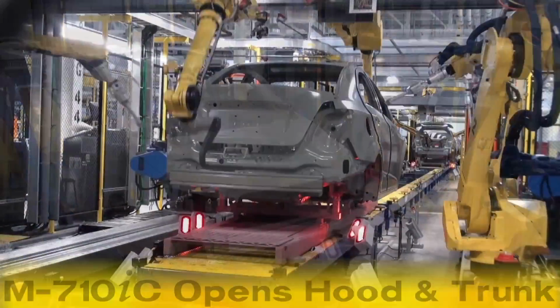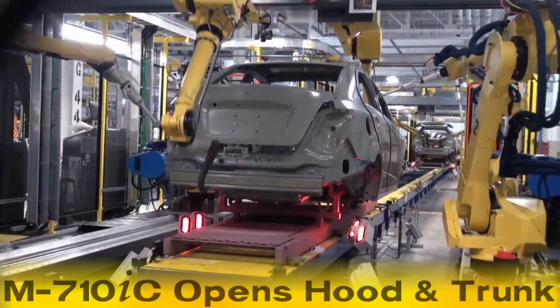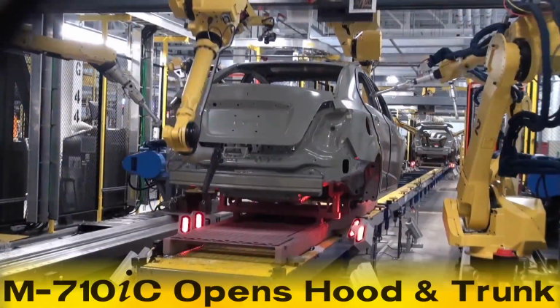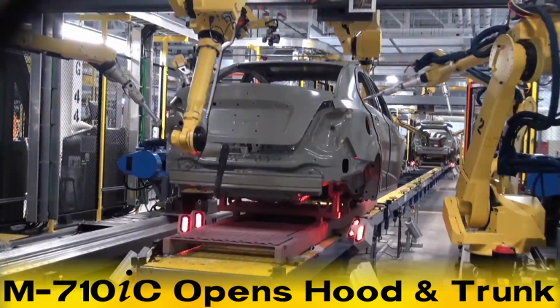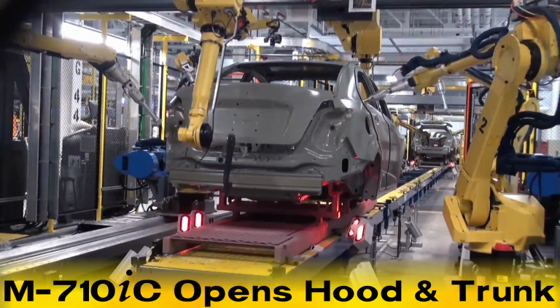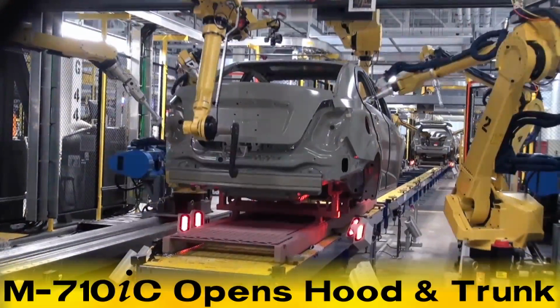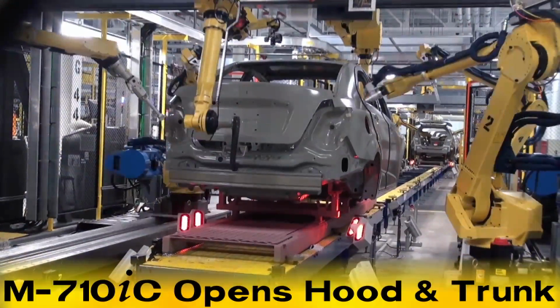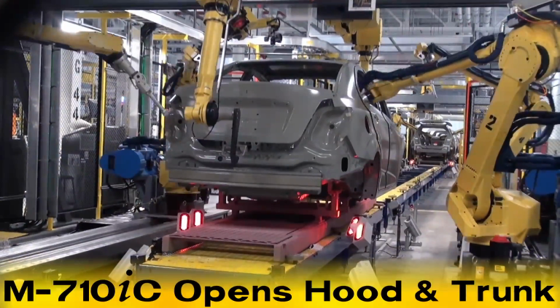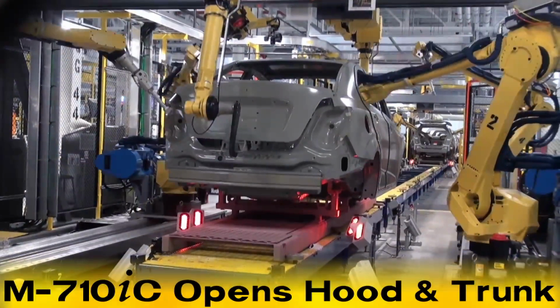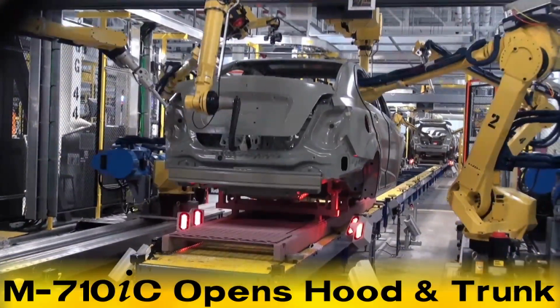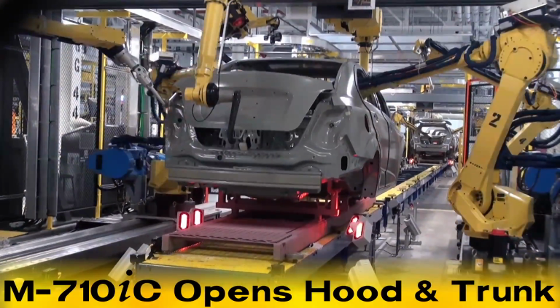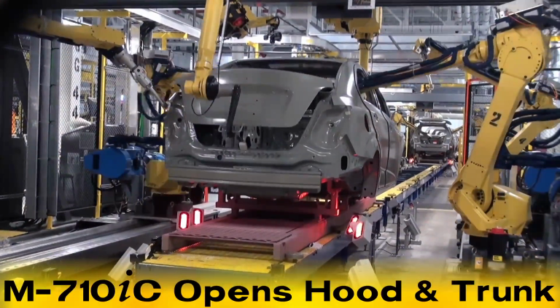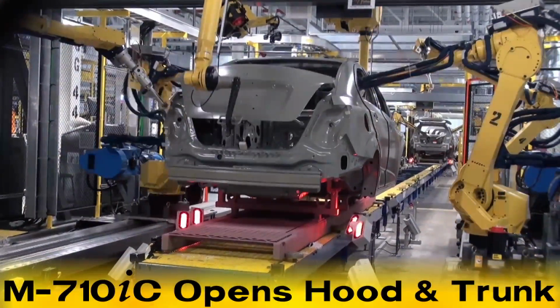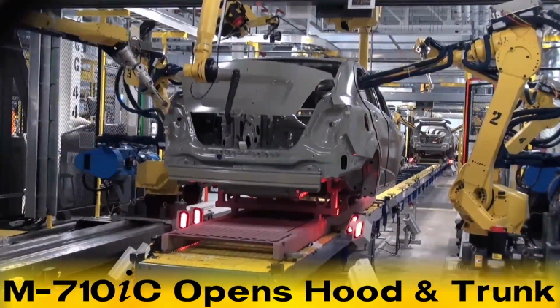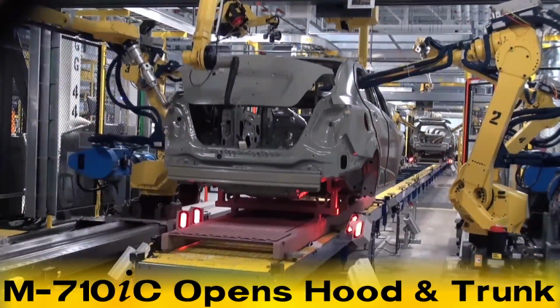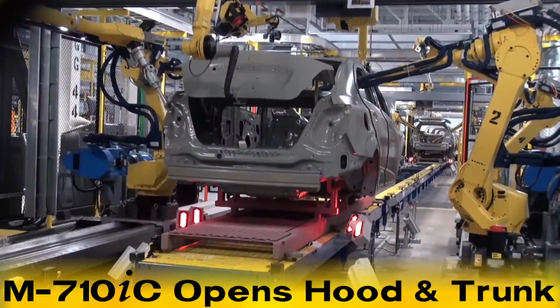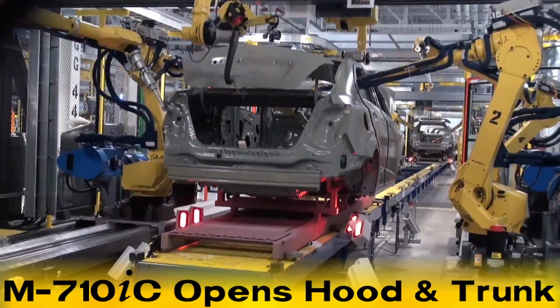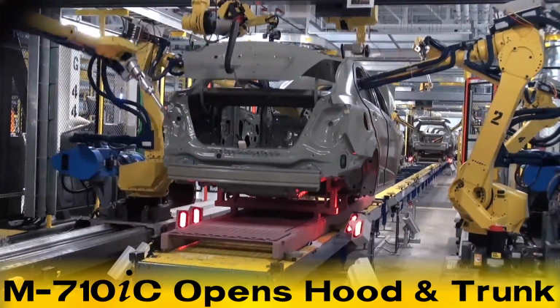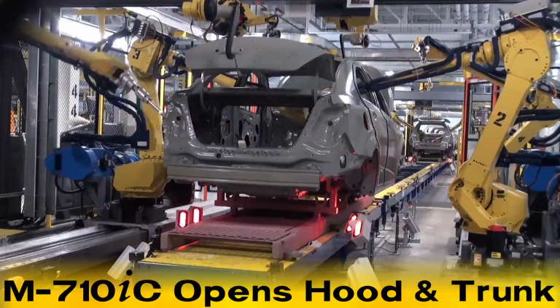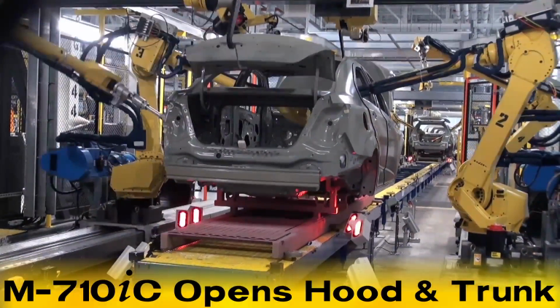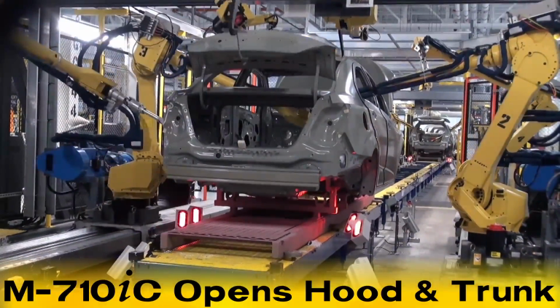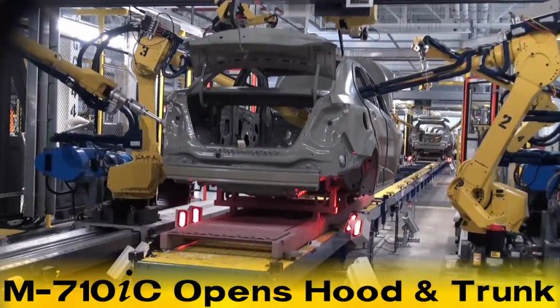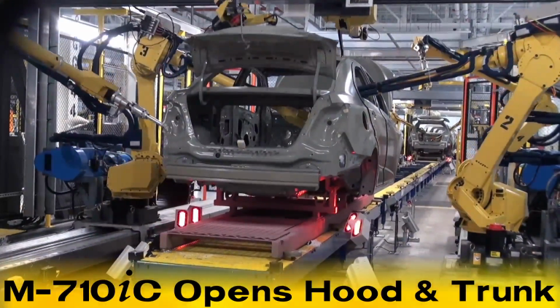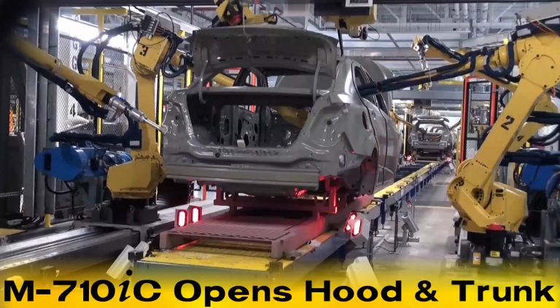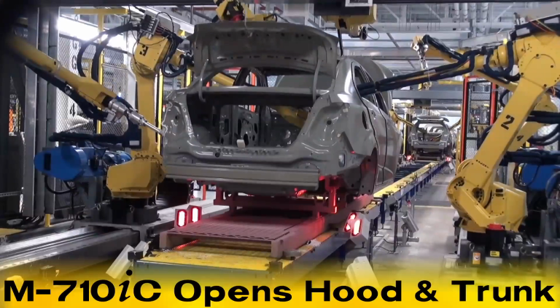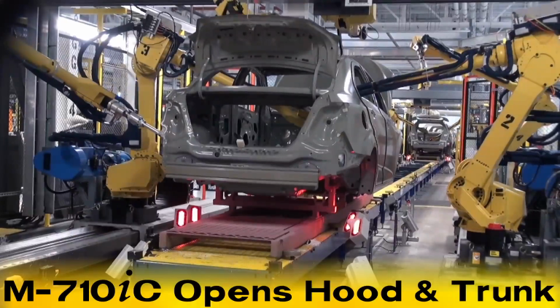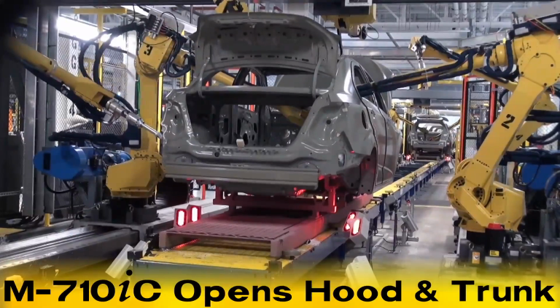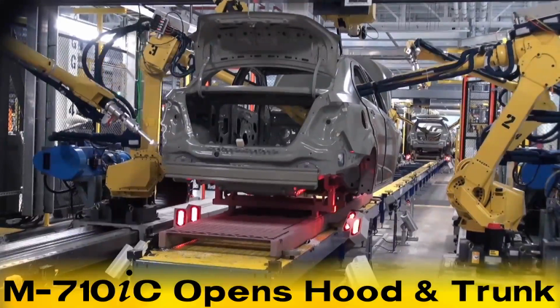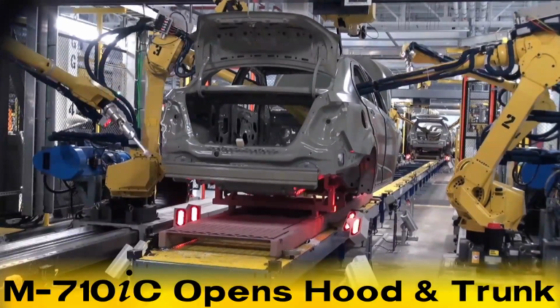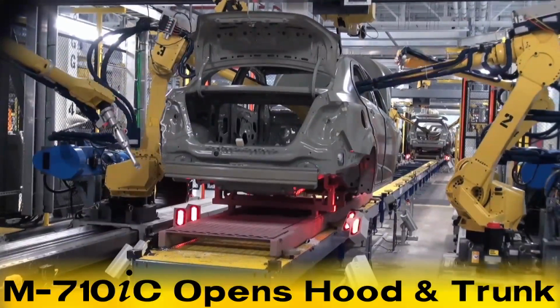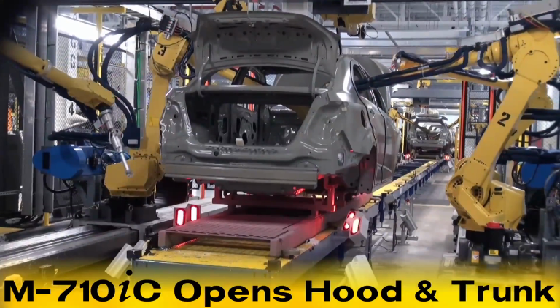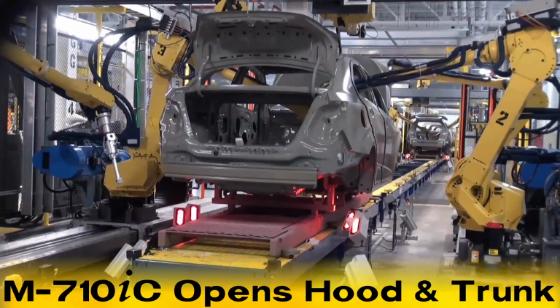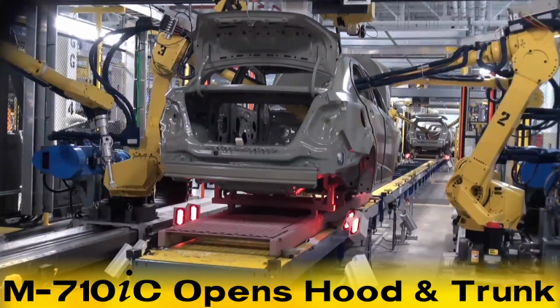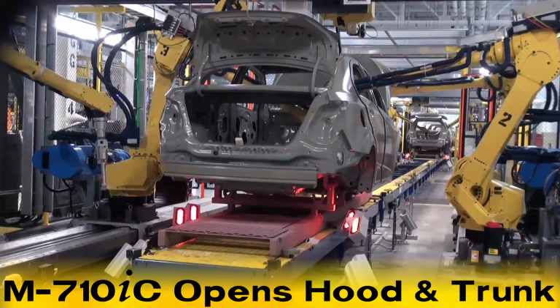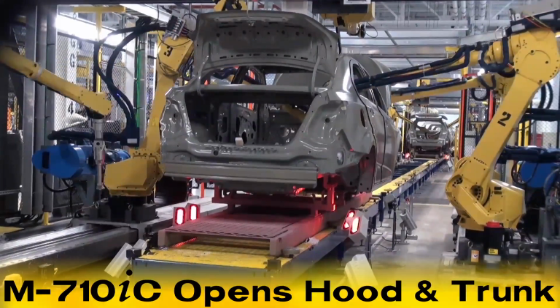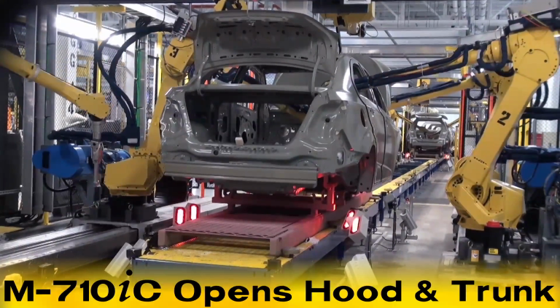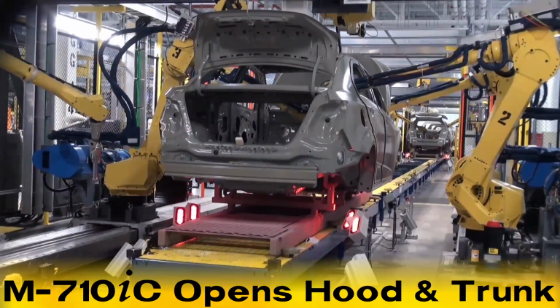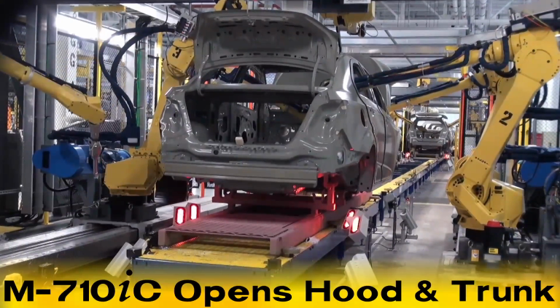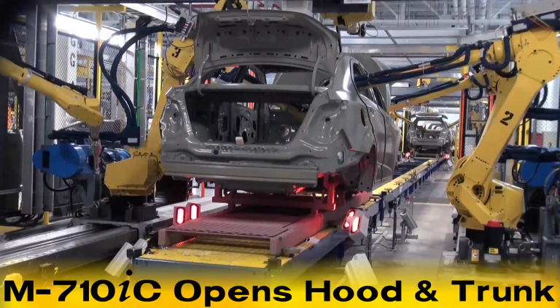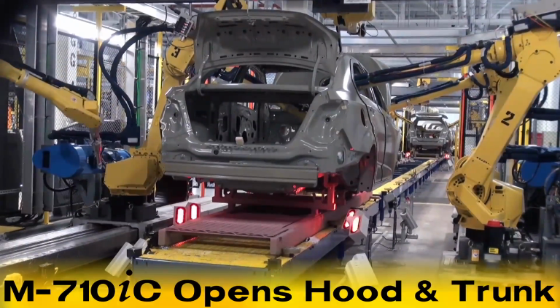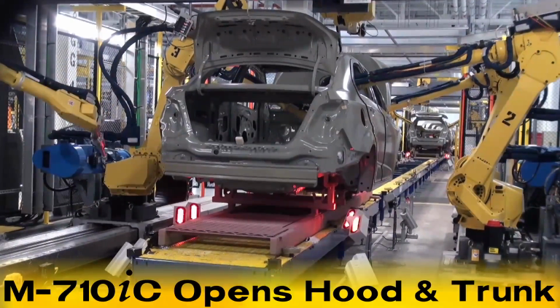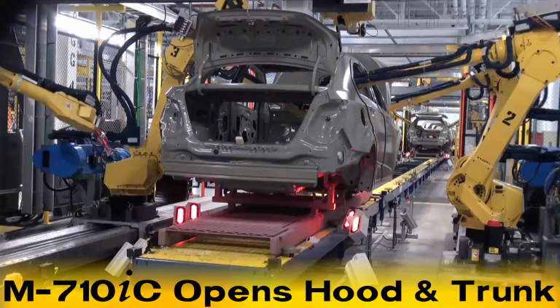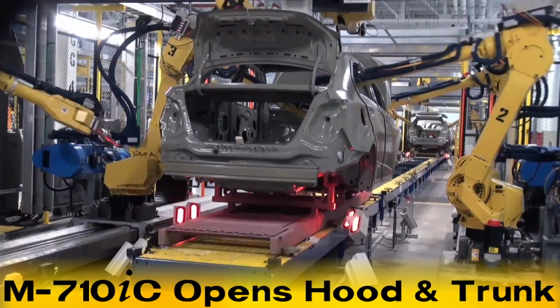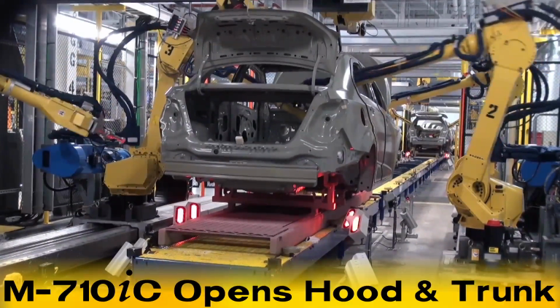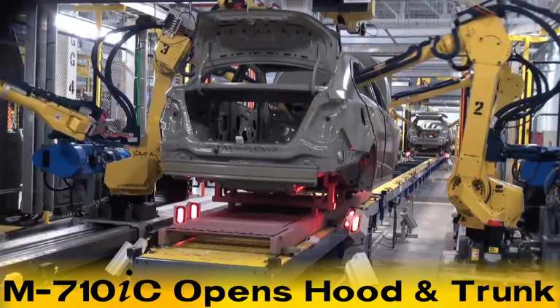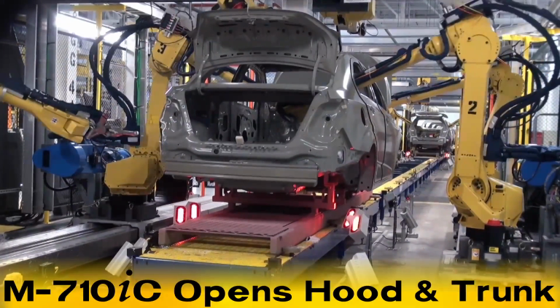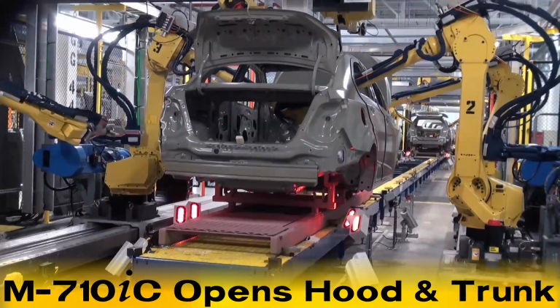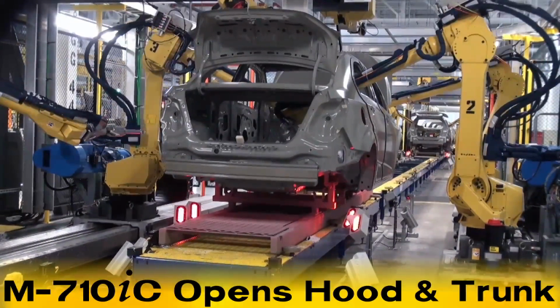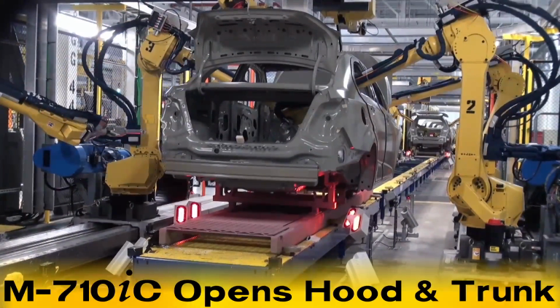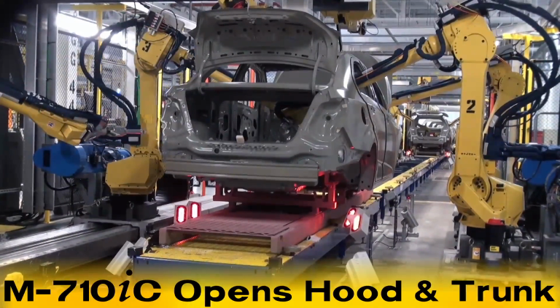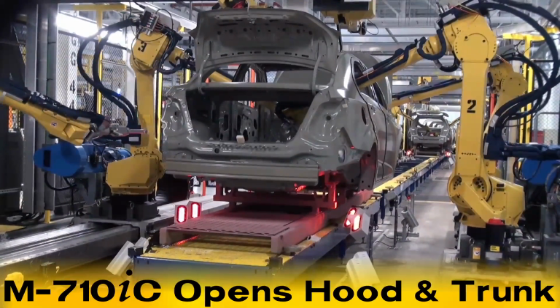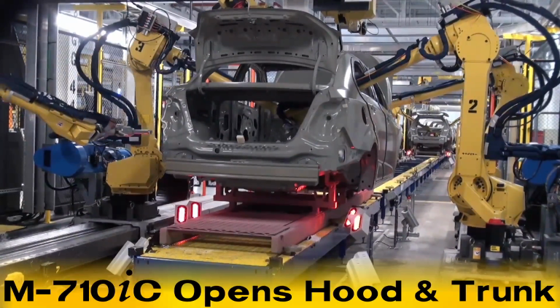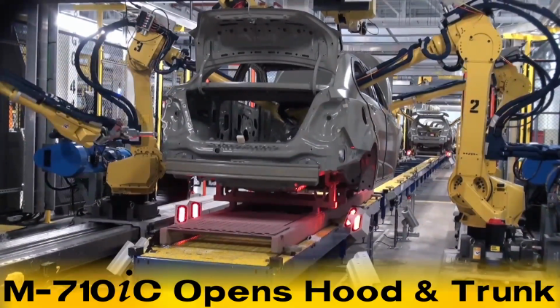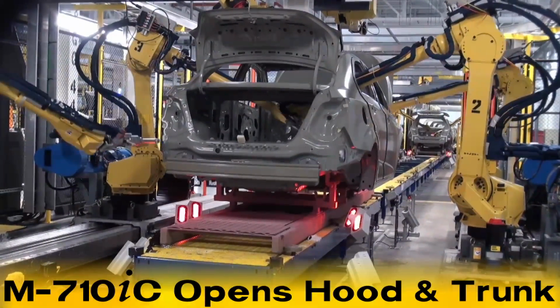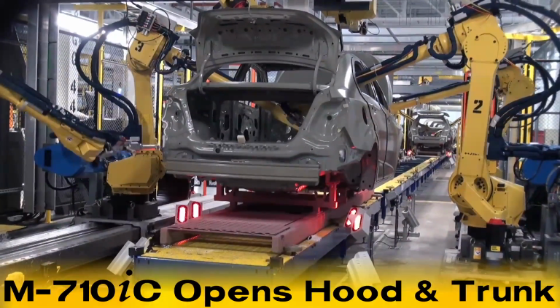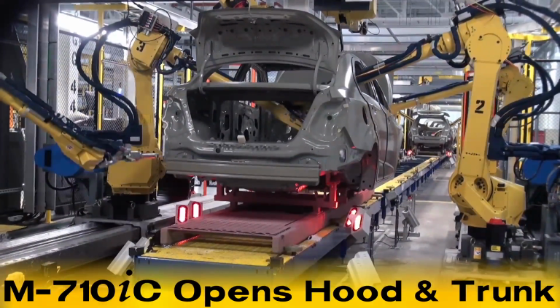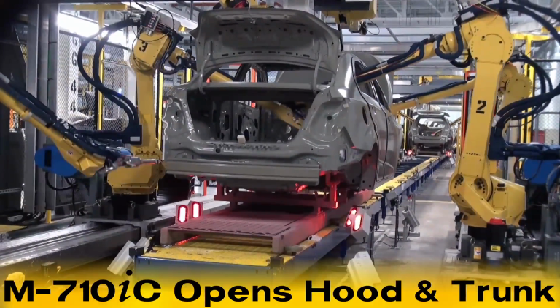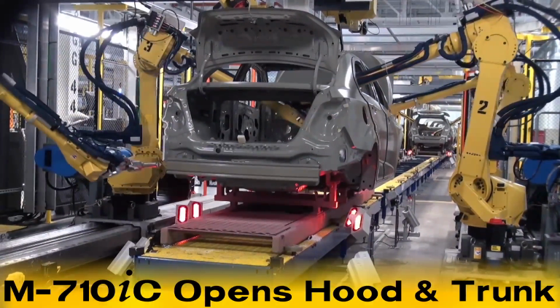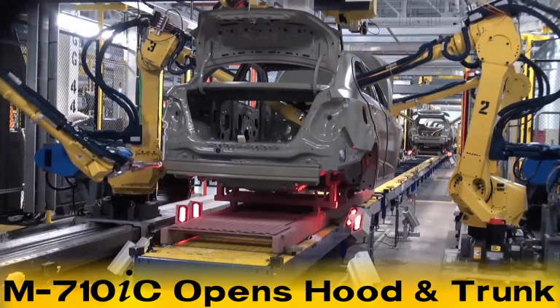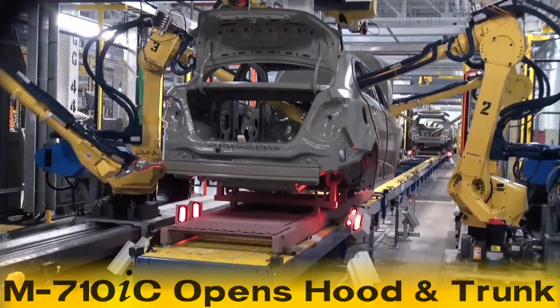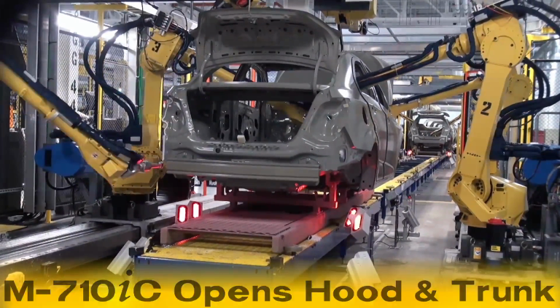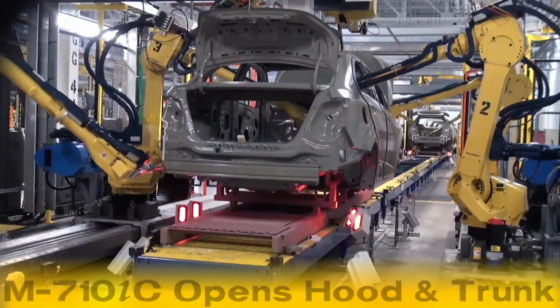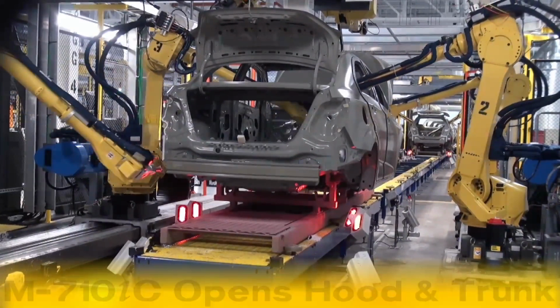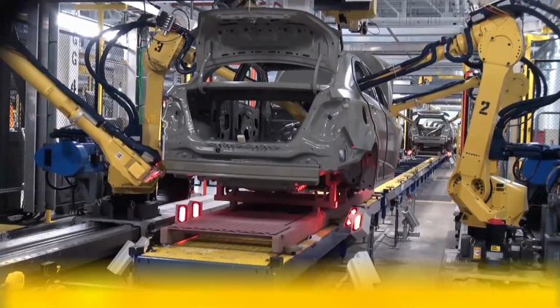After the car body is in place, the FANUC M710IC-50 robots open the hood and trunk of the car body.